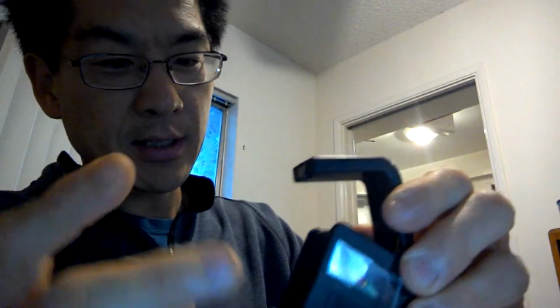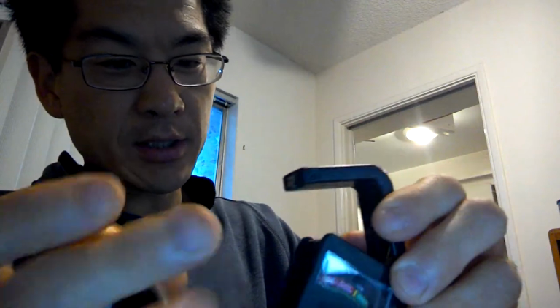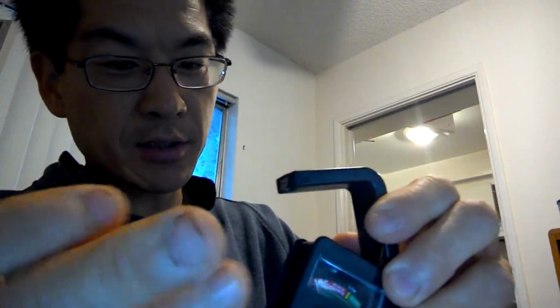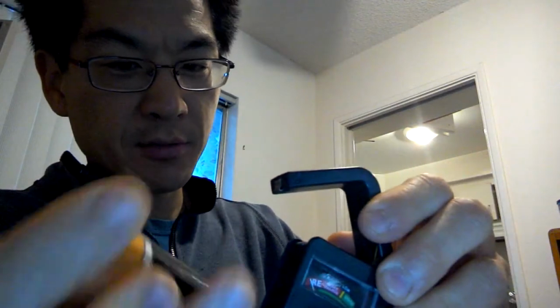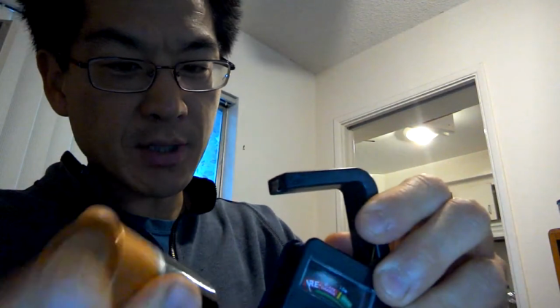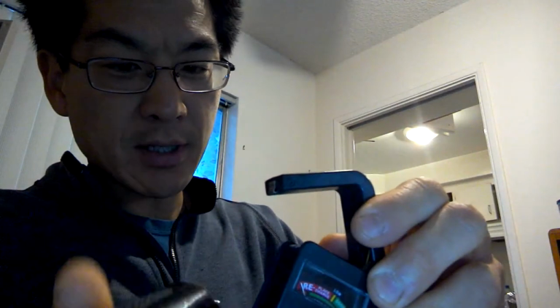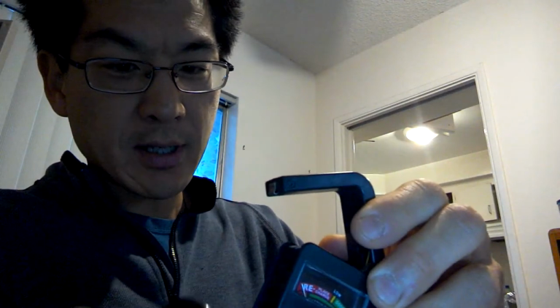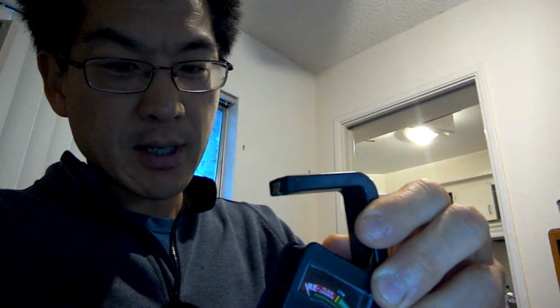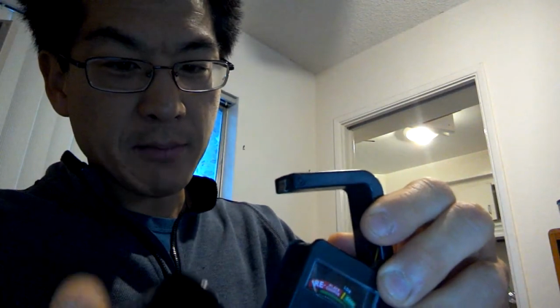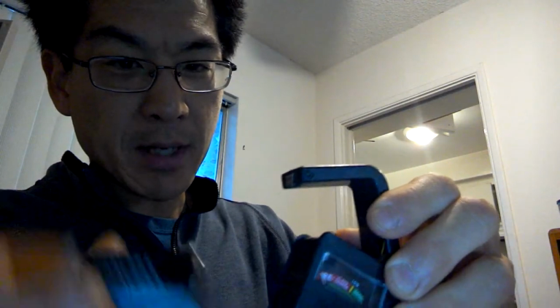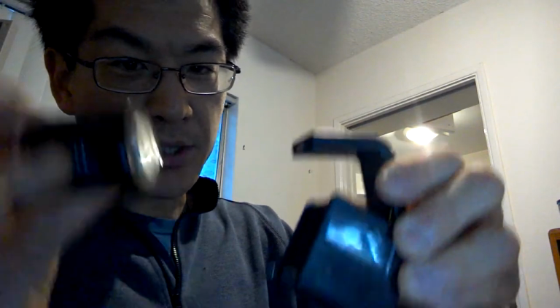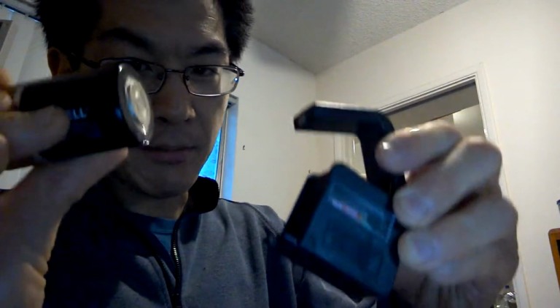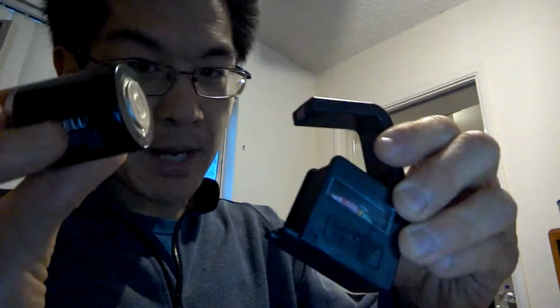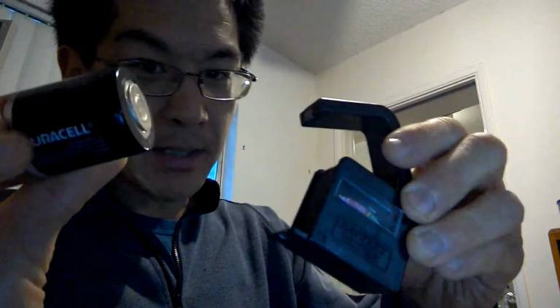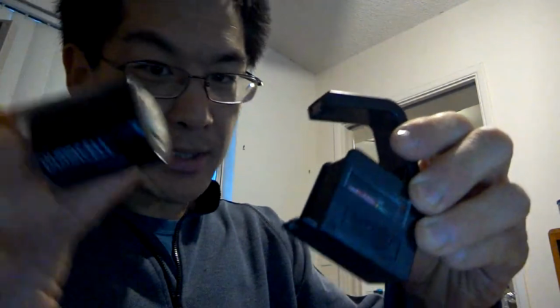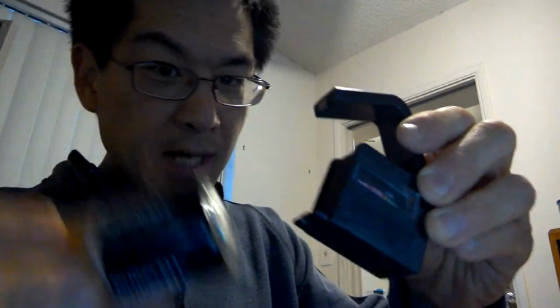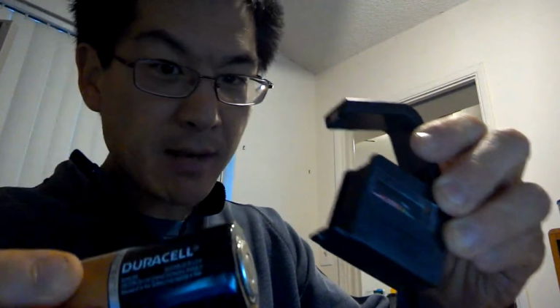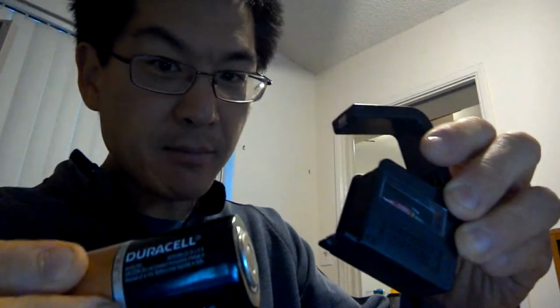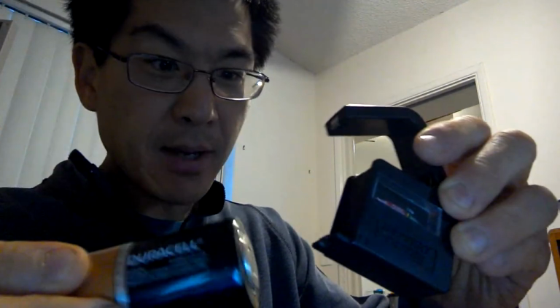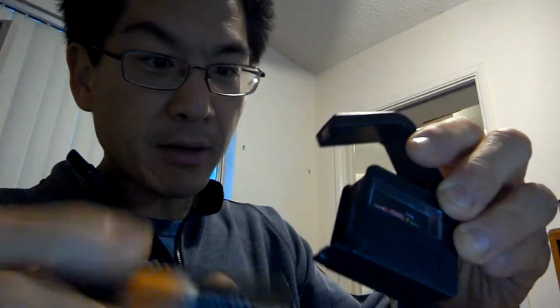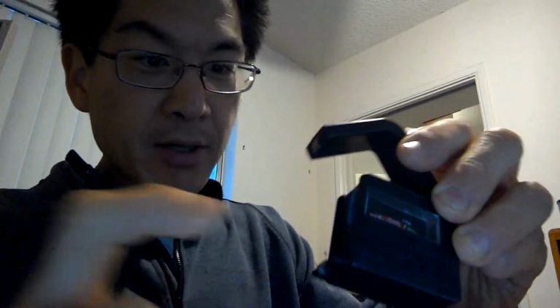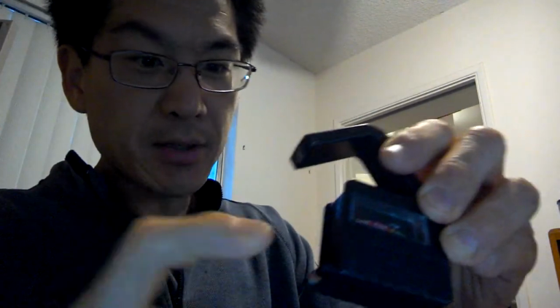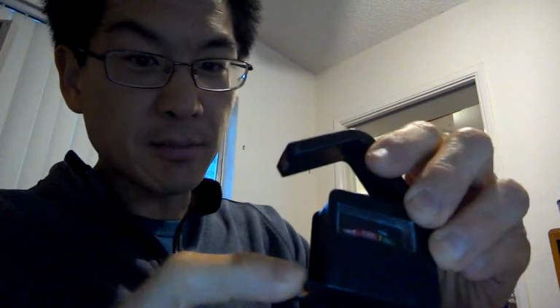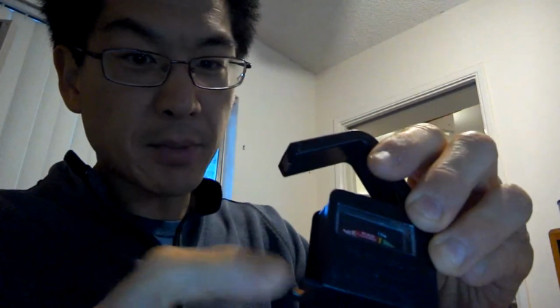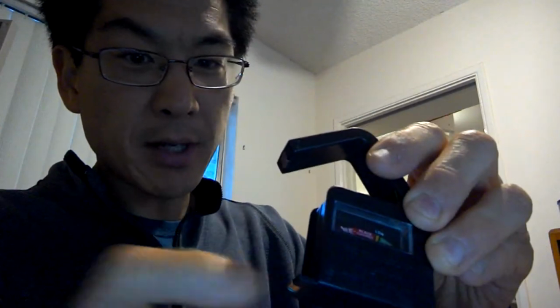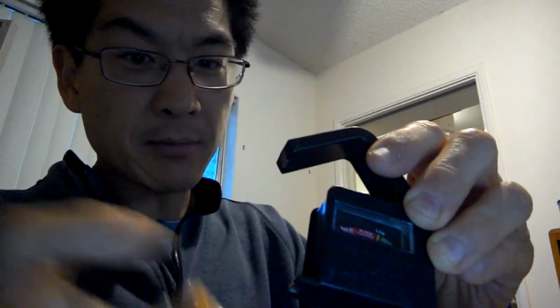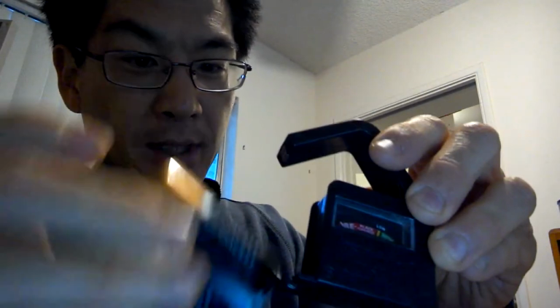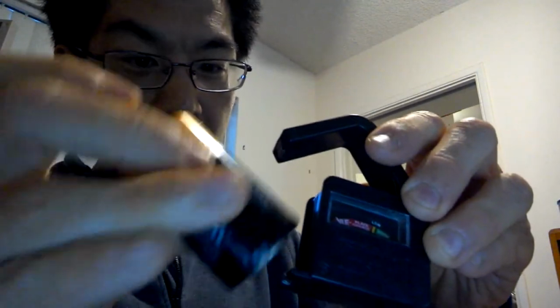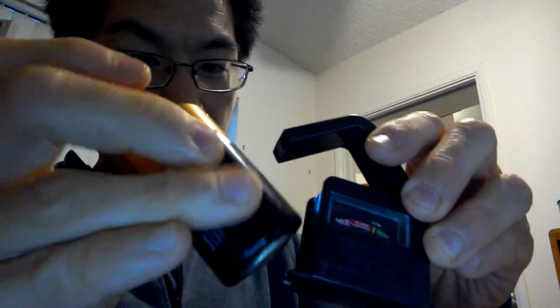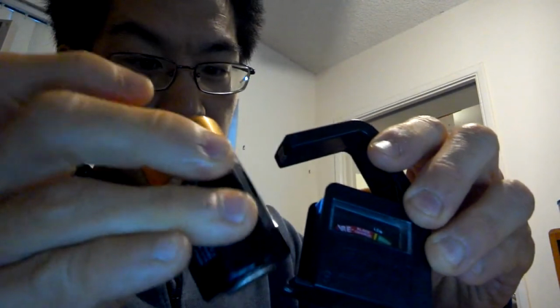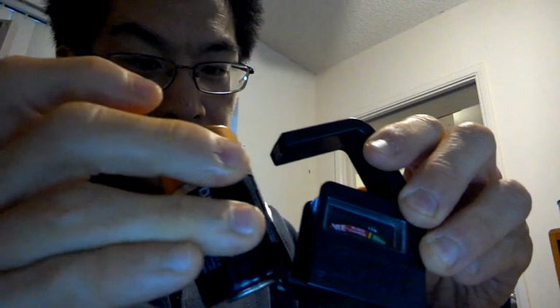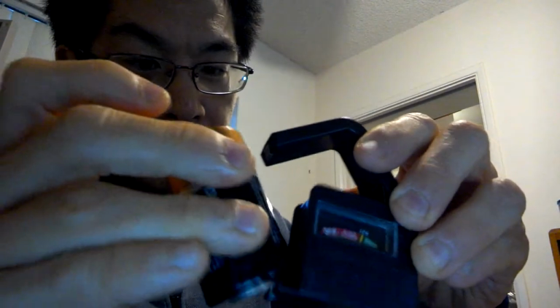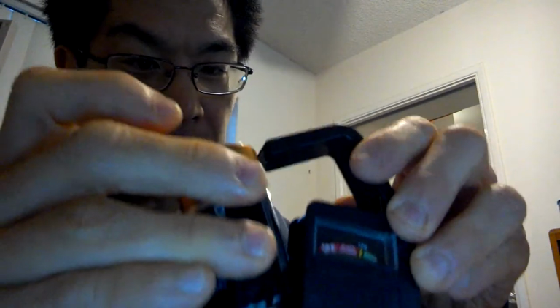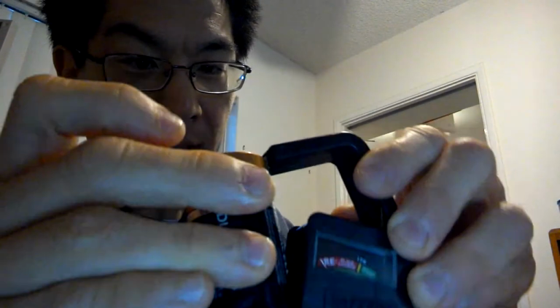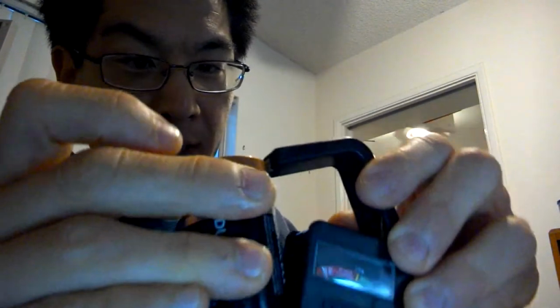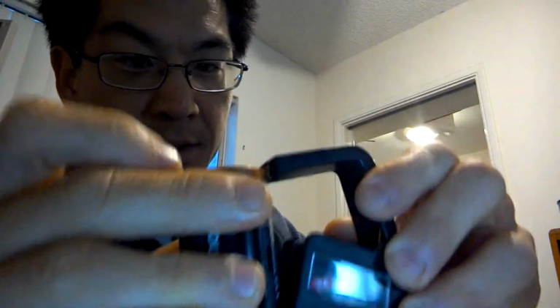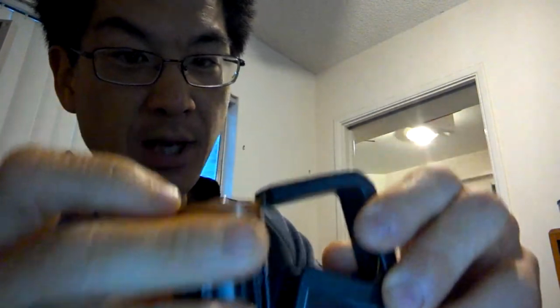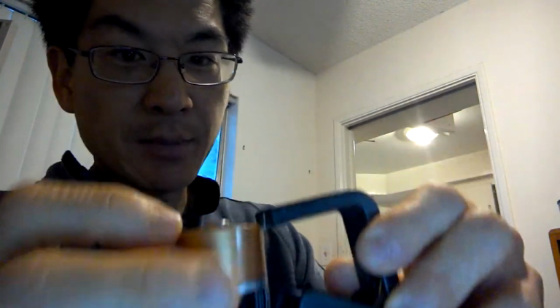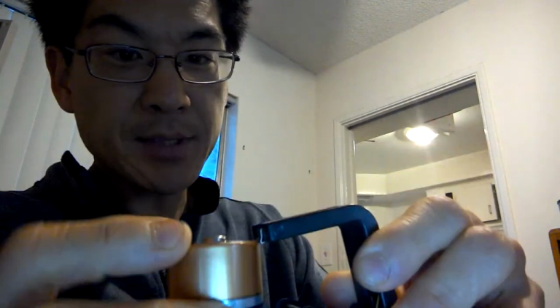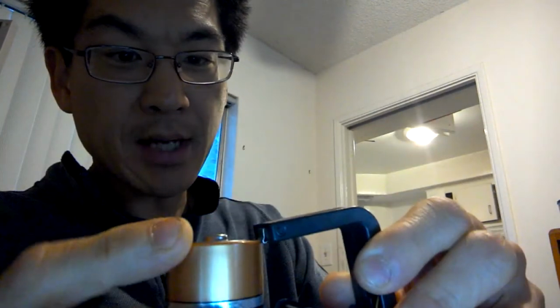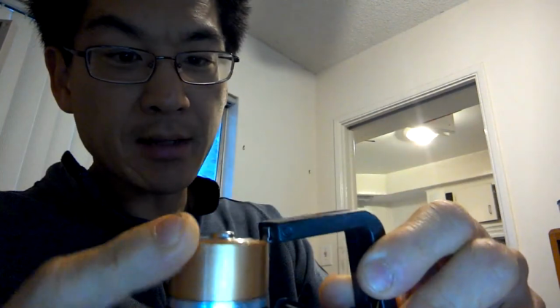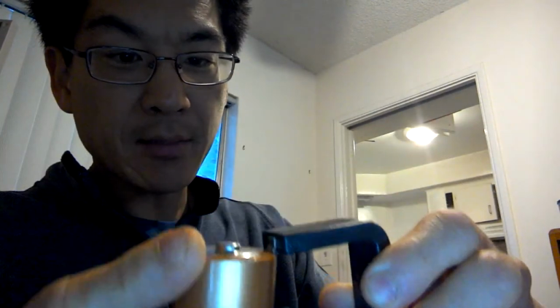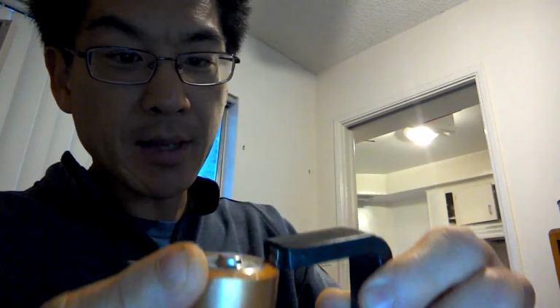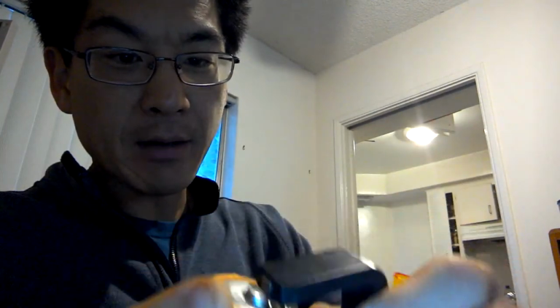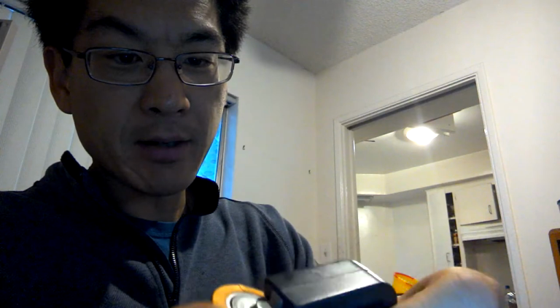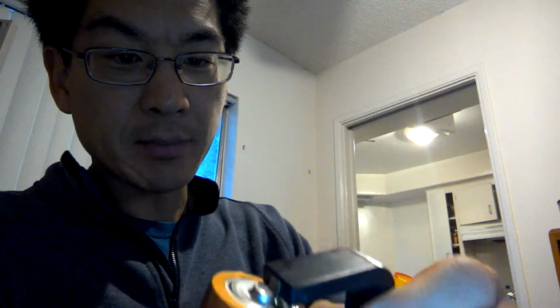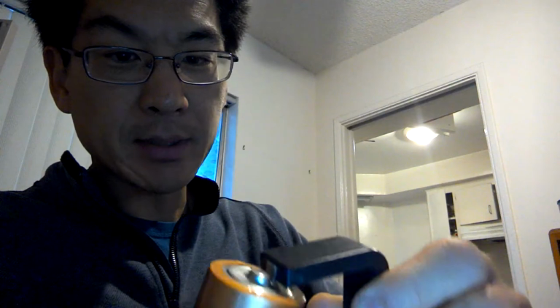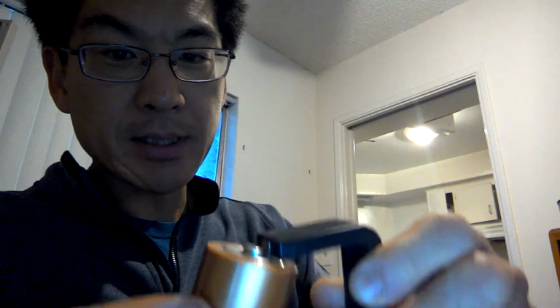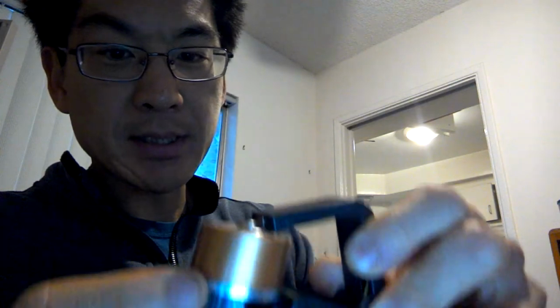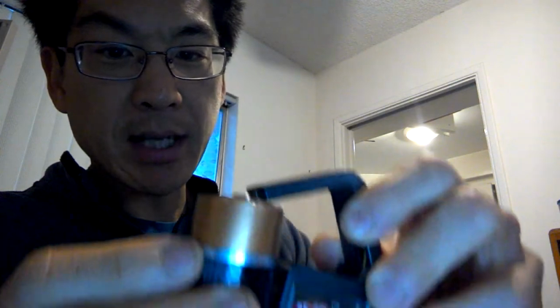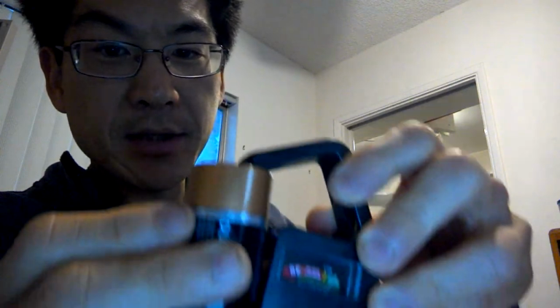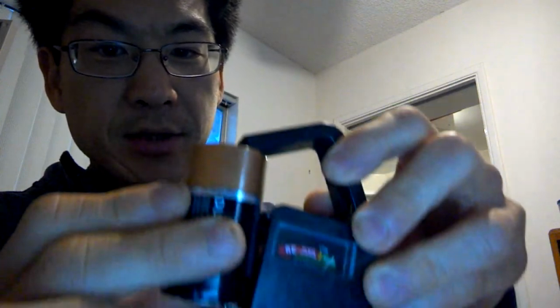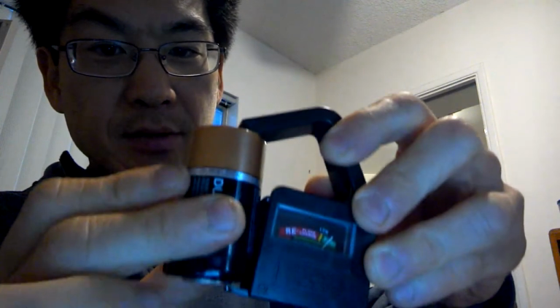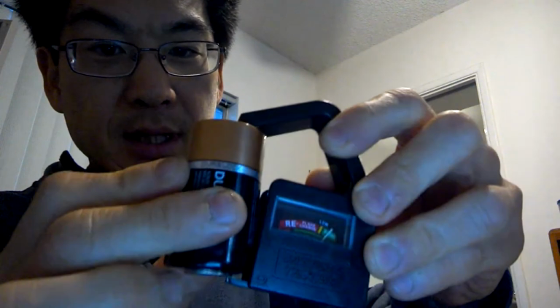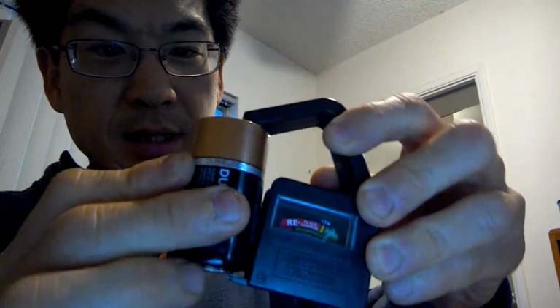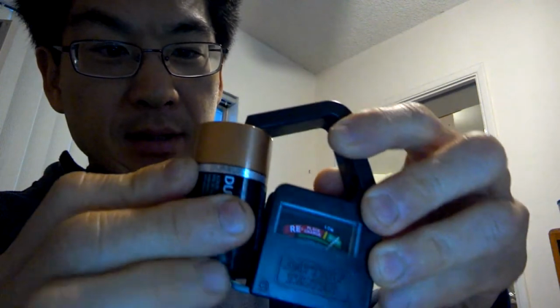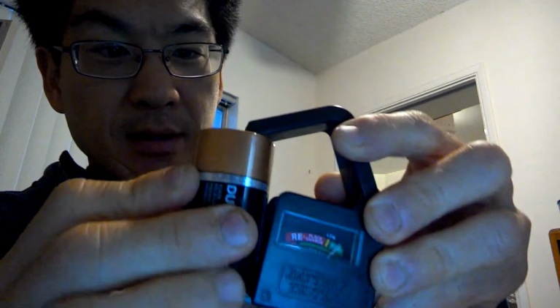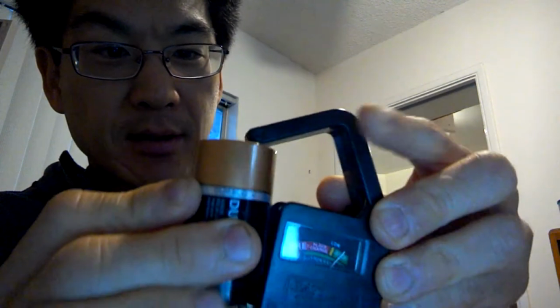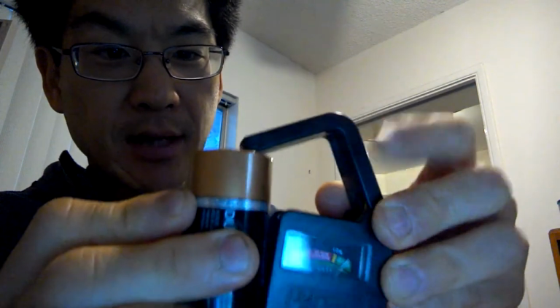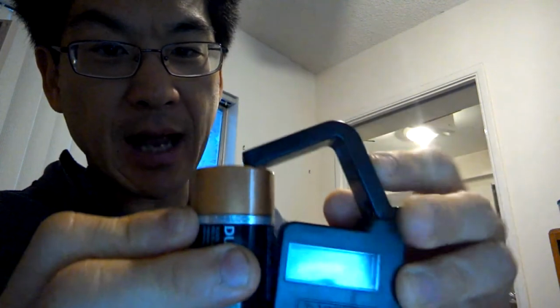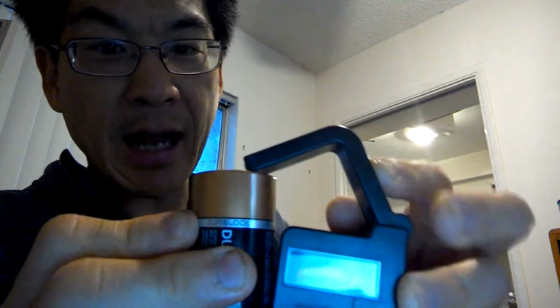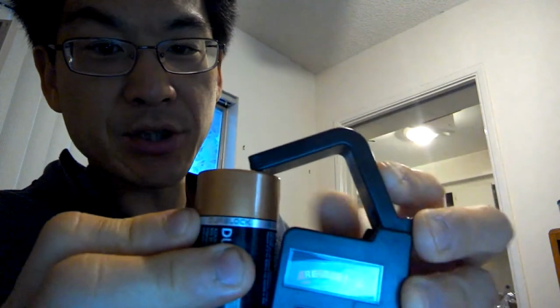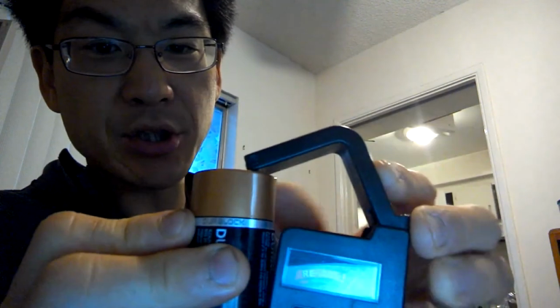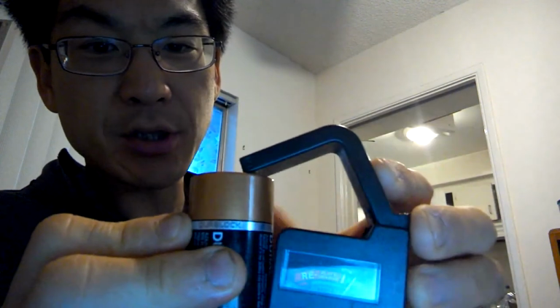Then you match the minus side of the battery to the bottom there, and the plus side of the battery to the hatch.